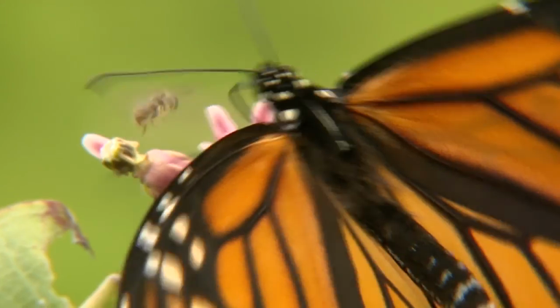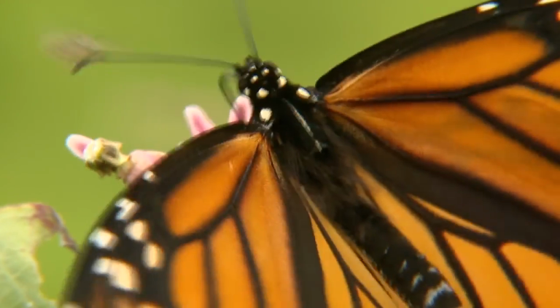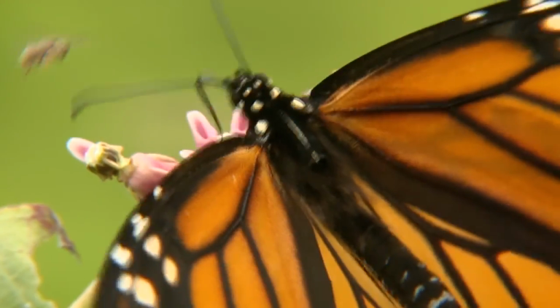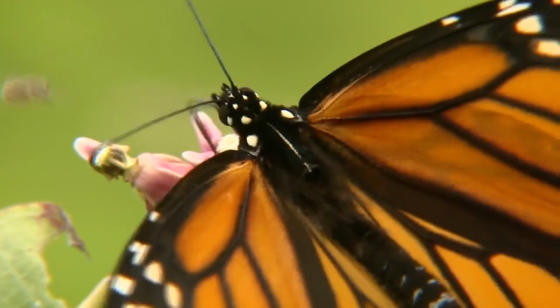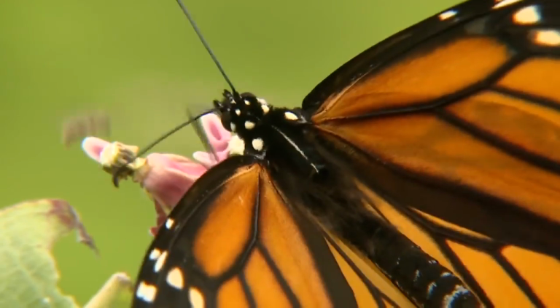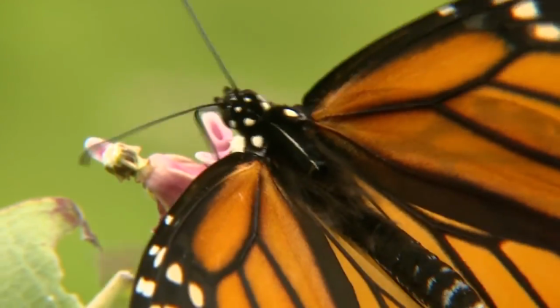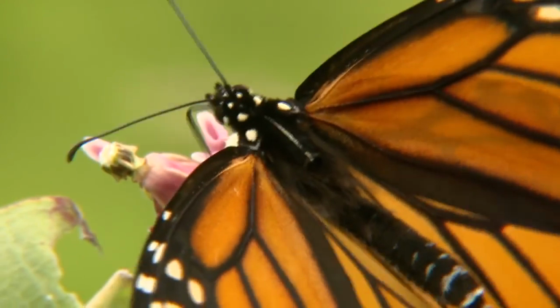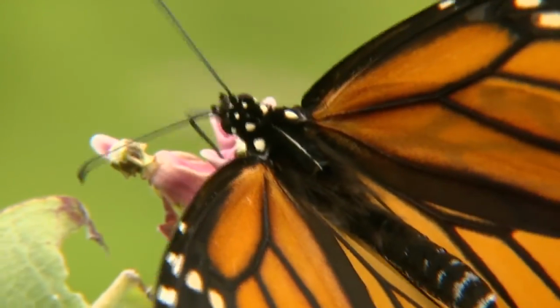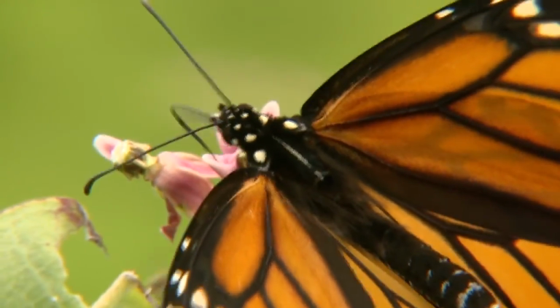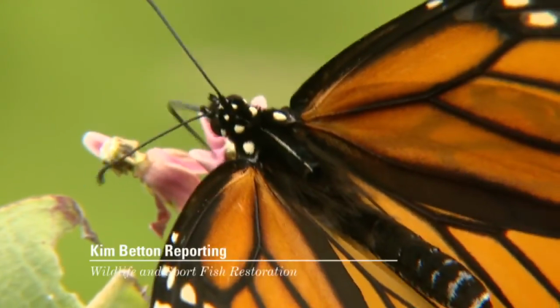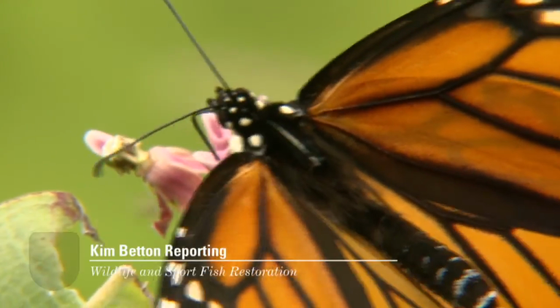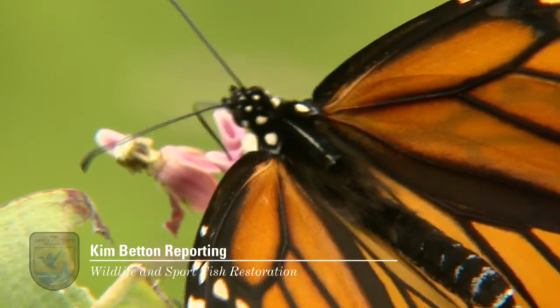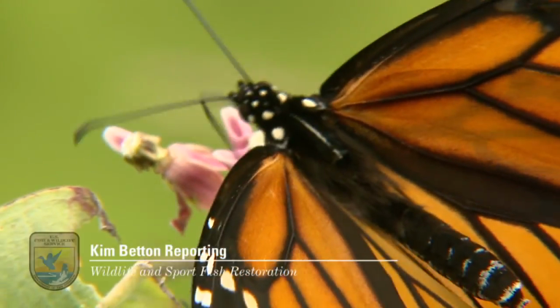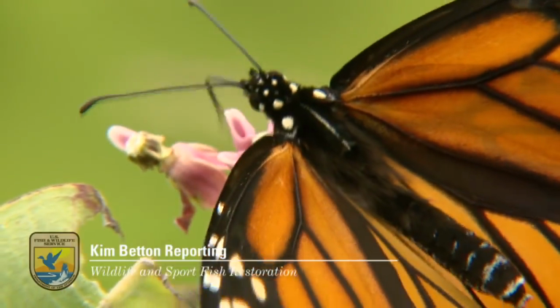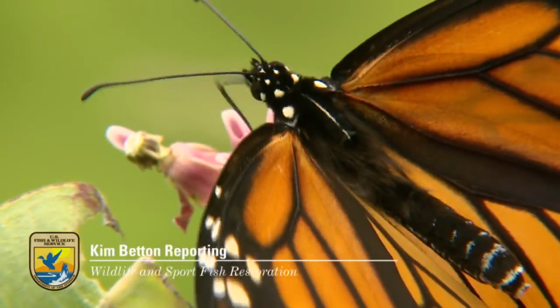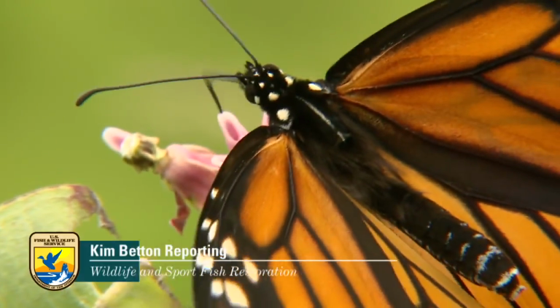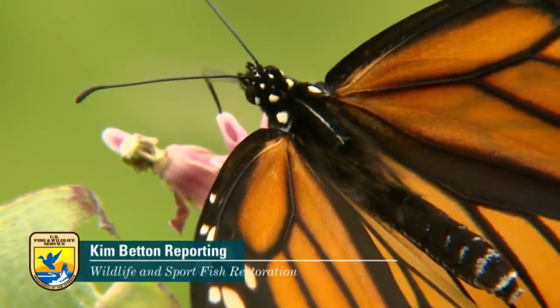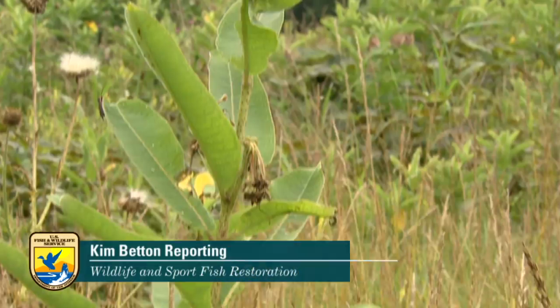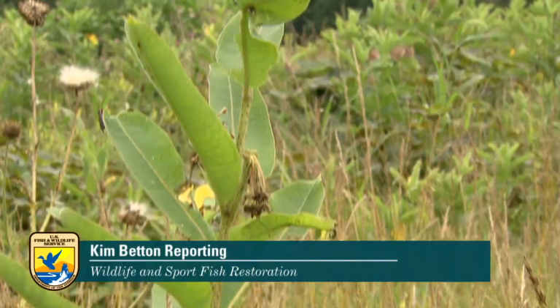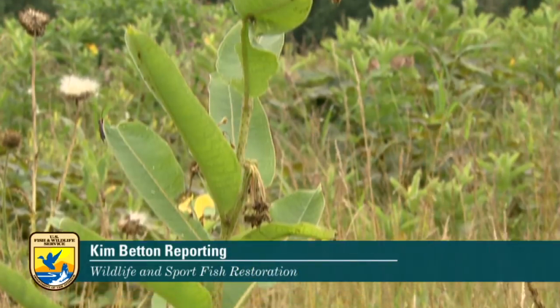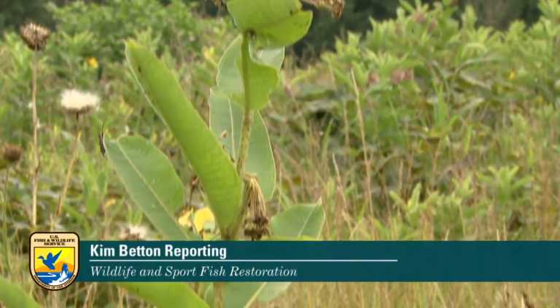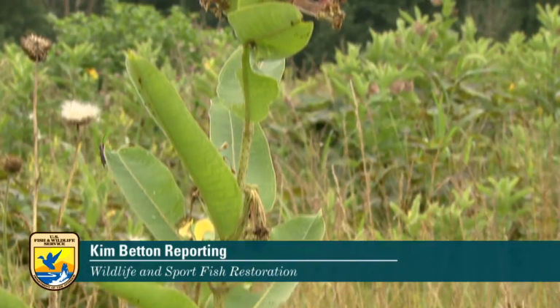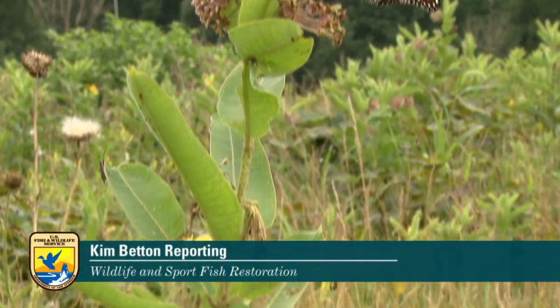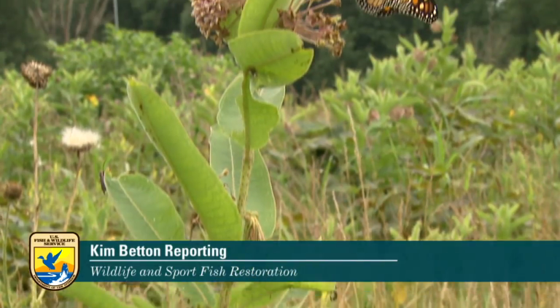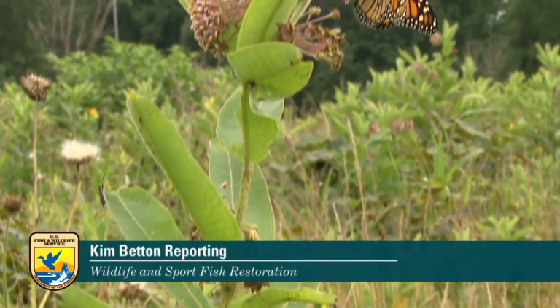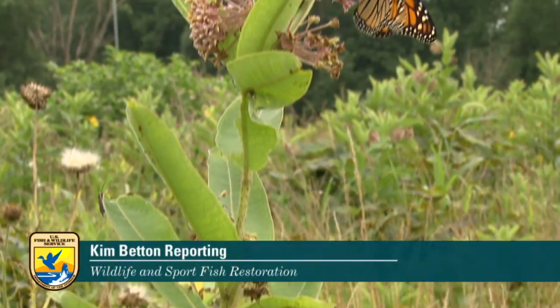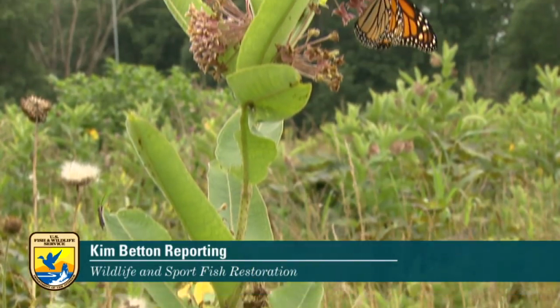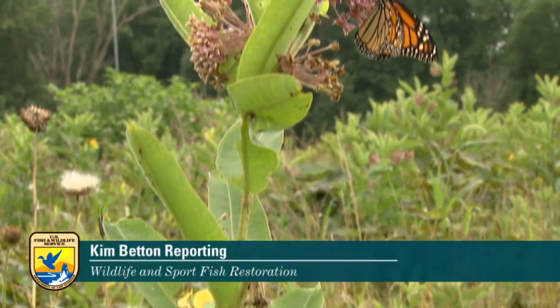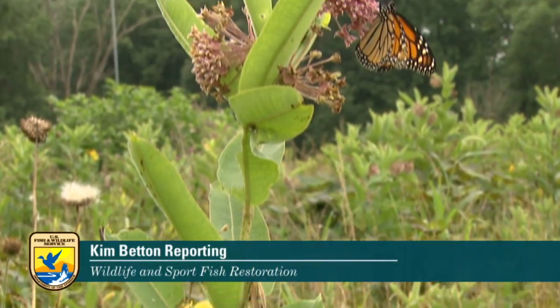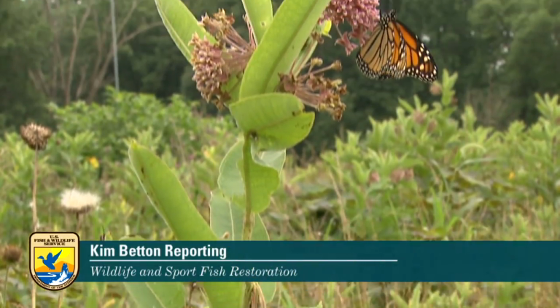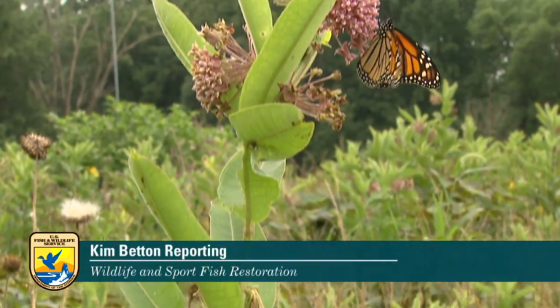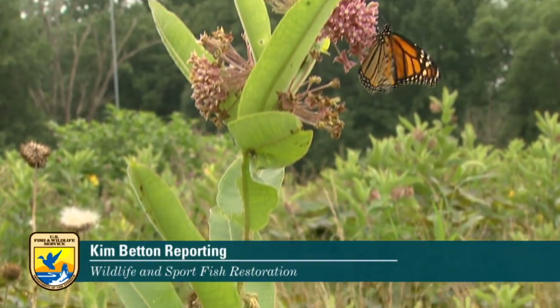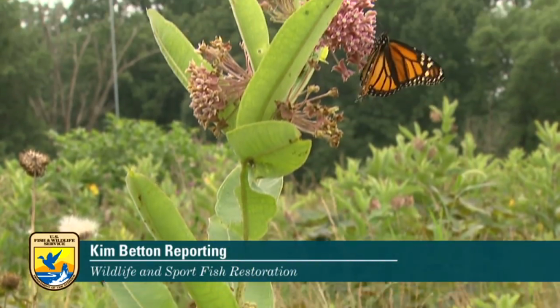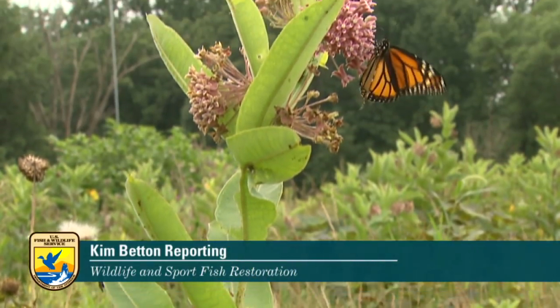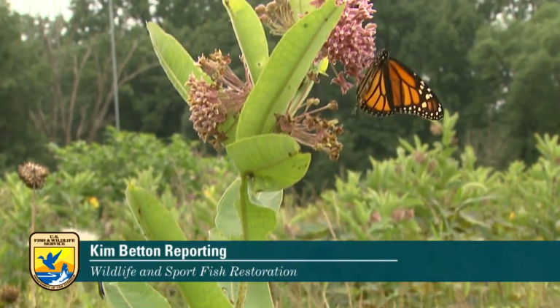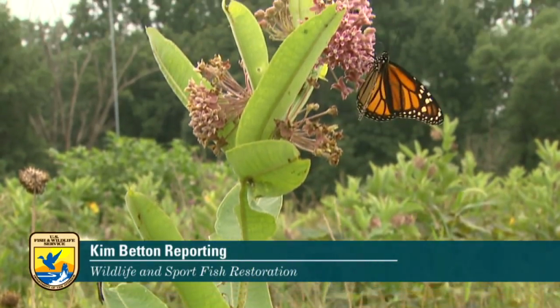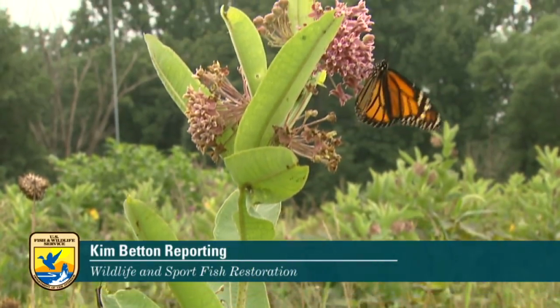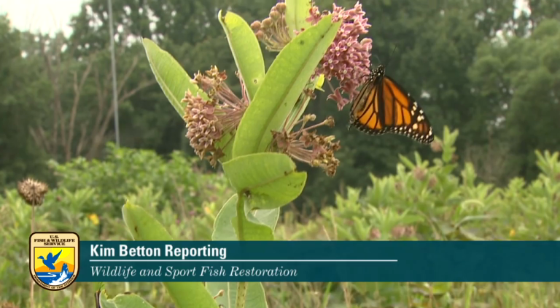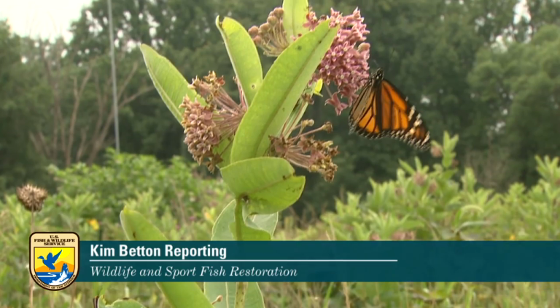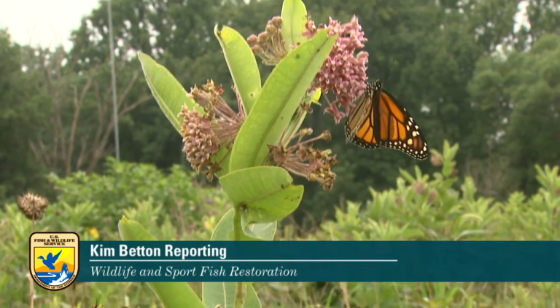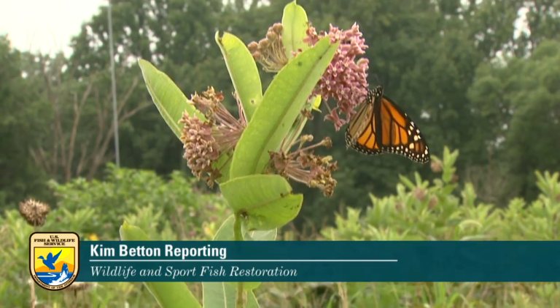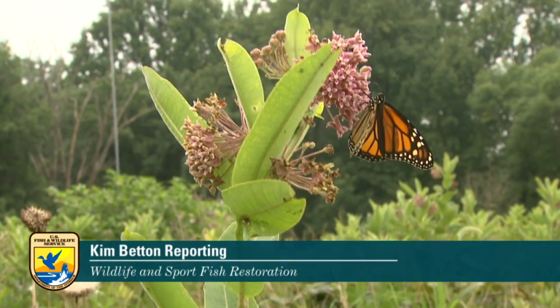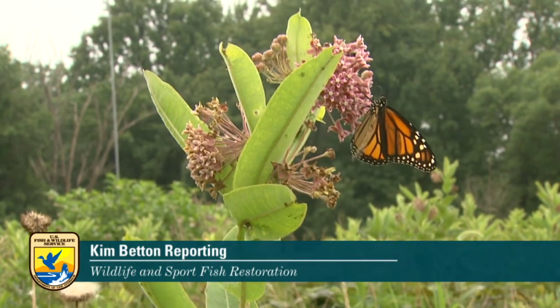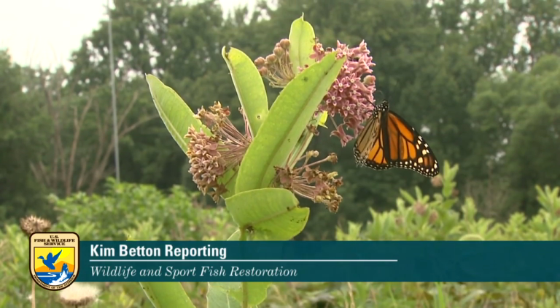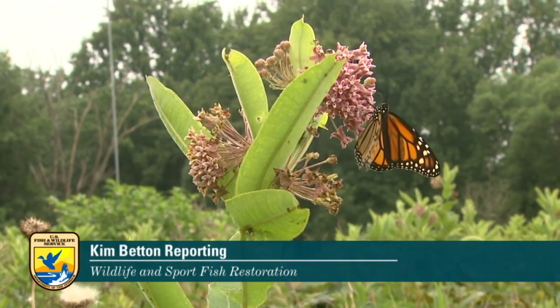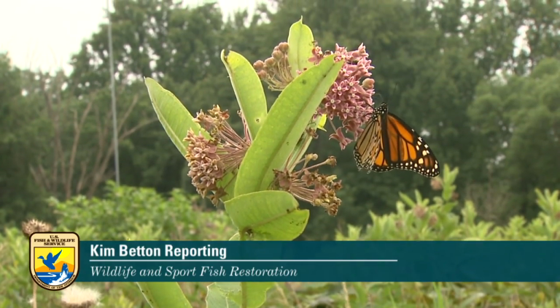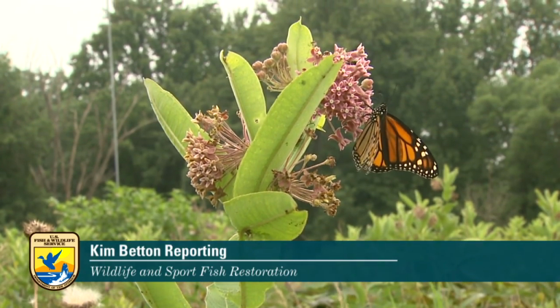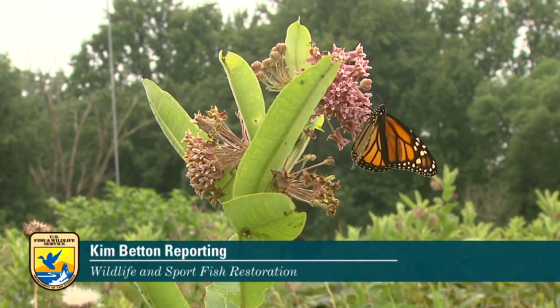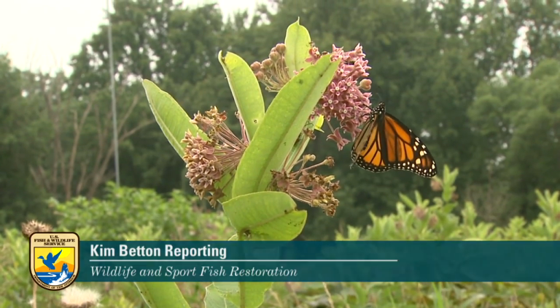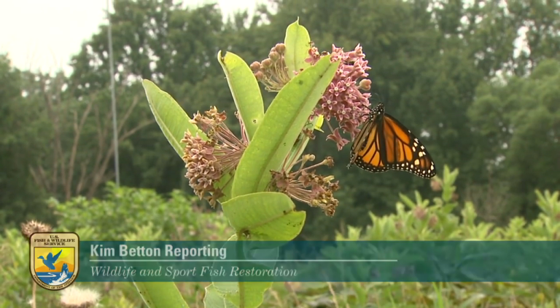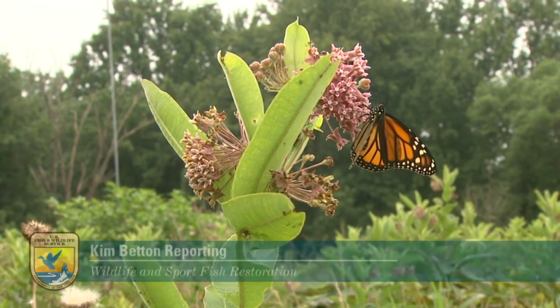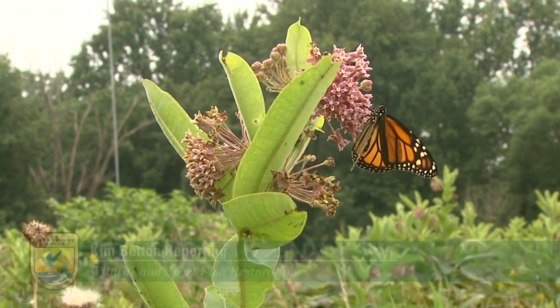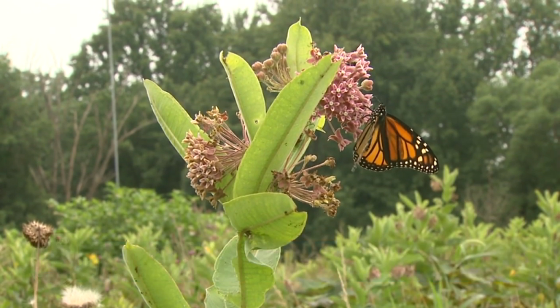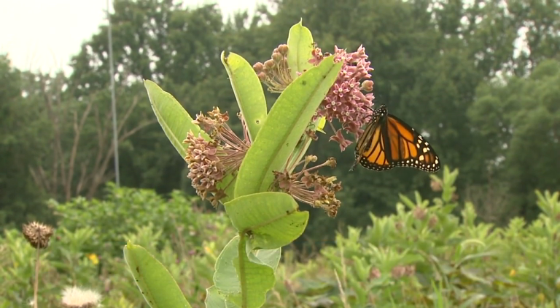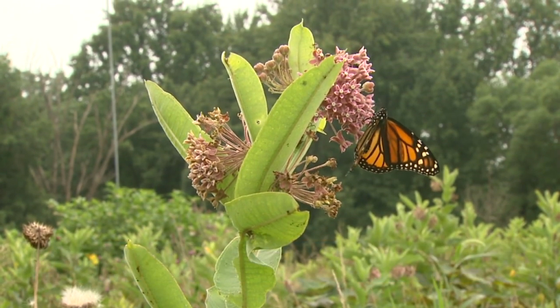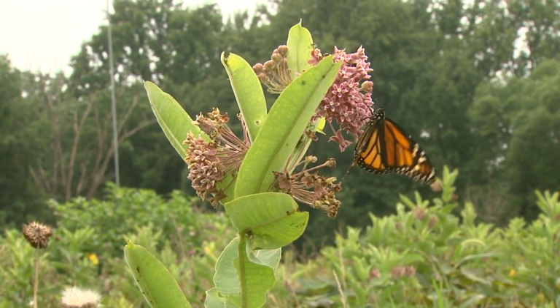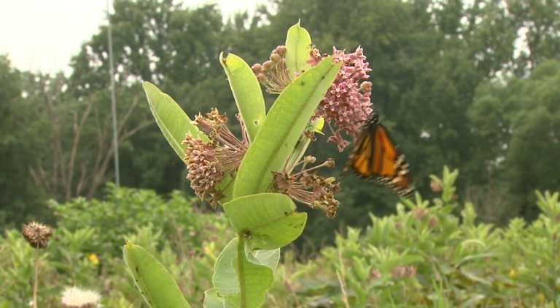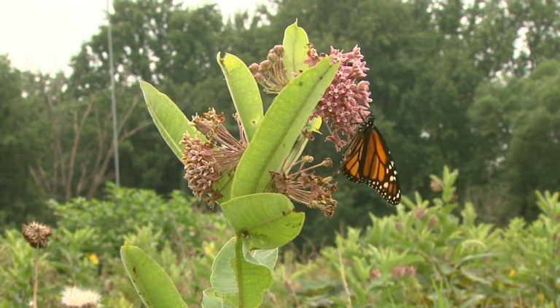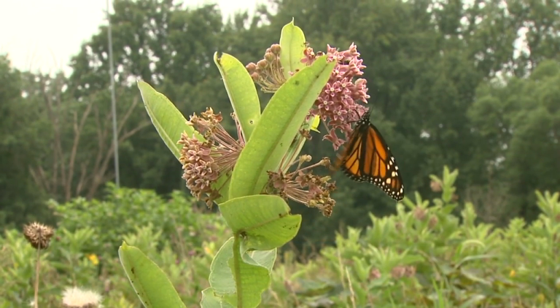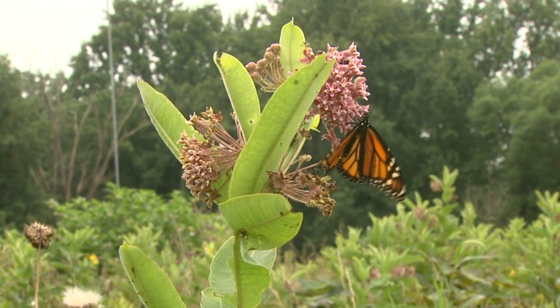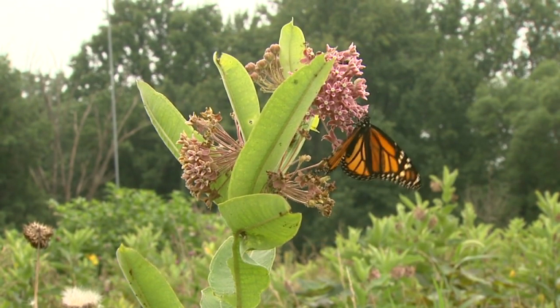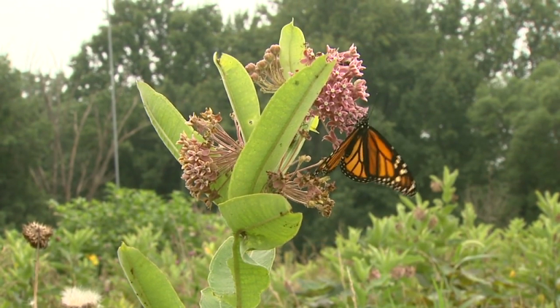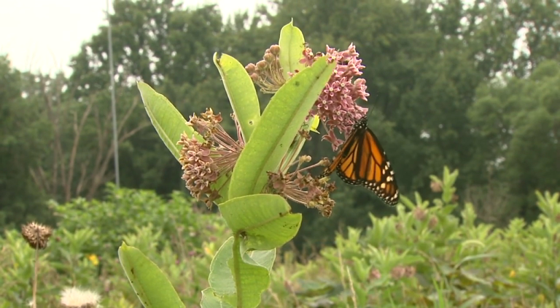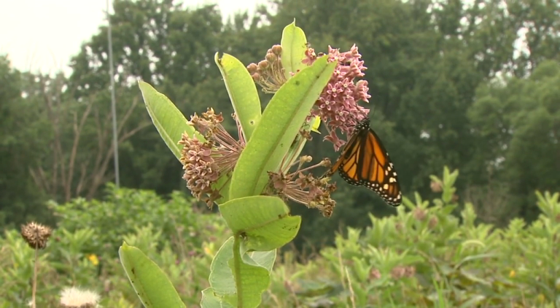In Washington, Kim Betten, Wildlife and Sport Fish Restoration Program, U.S. Fish and Wildlife Service, Department of the Interior.